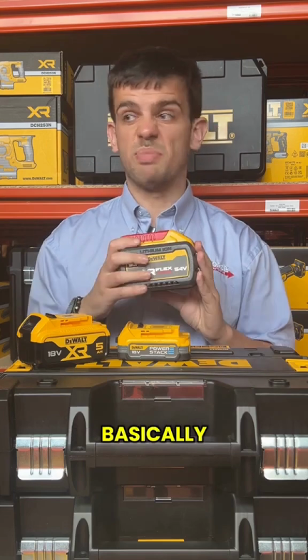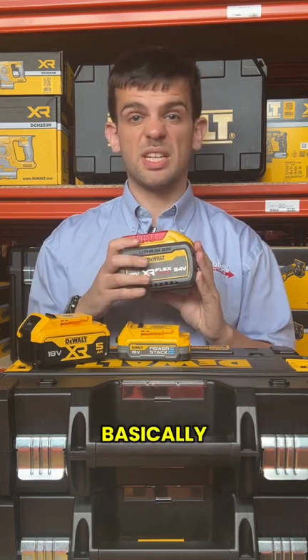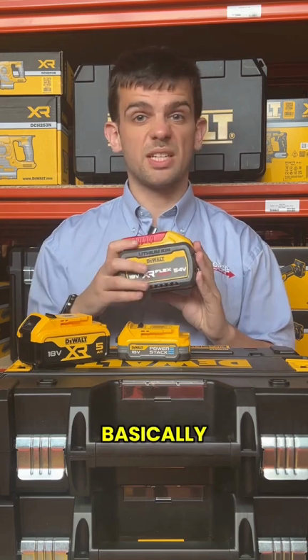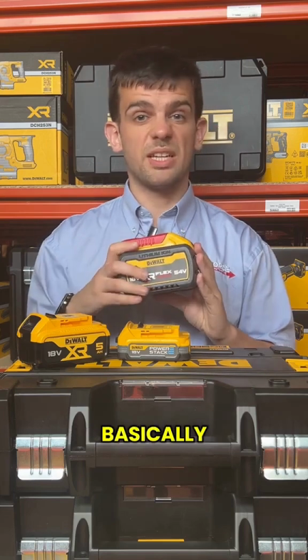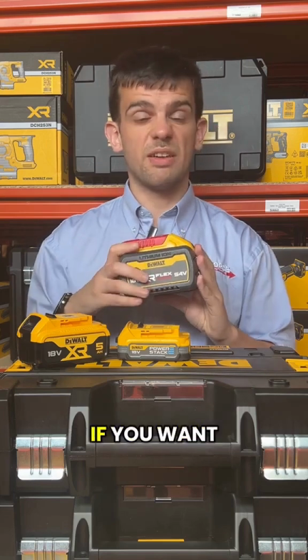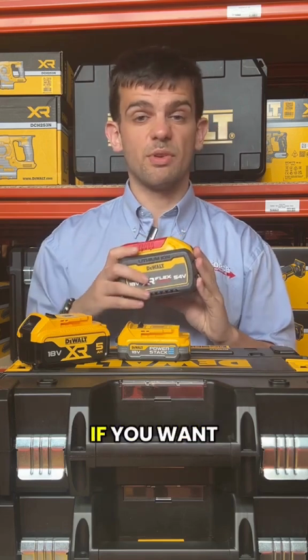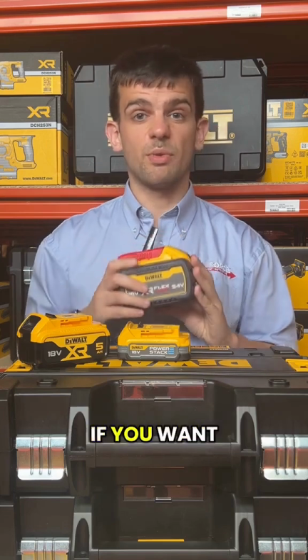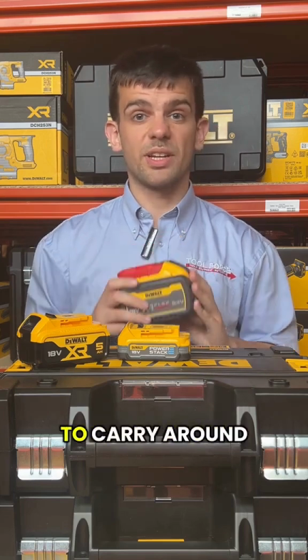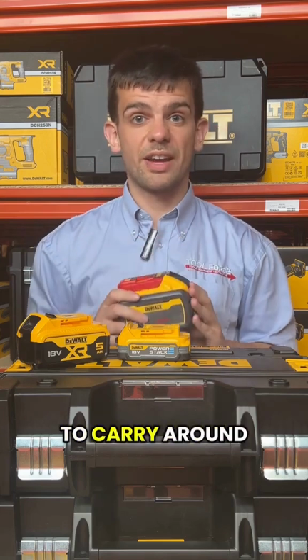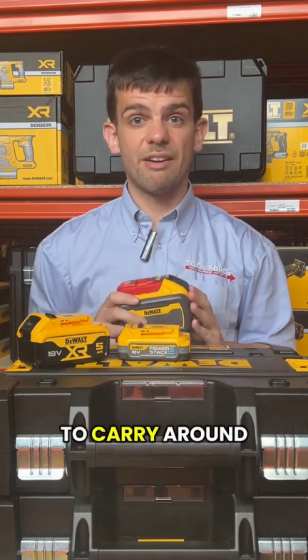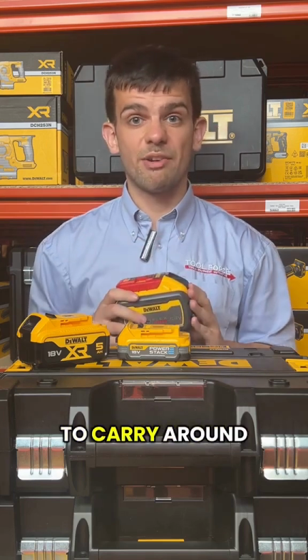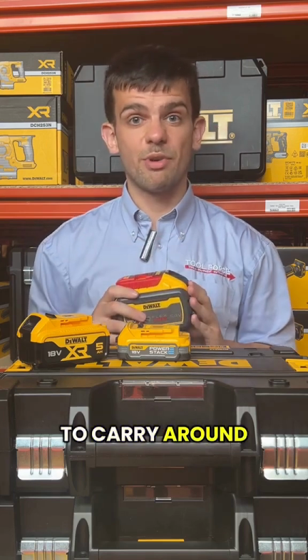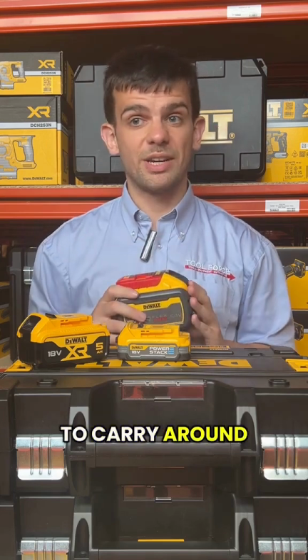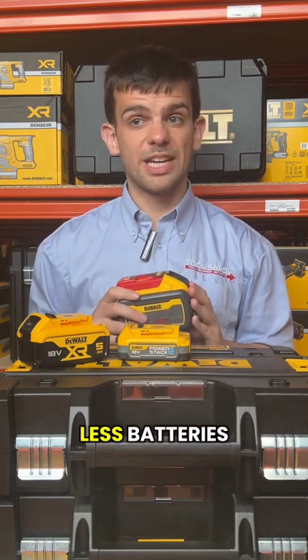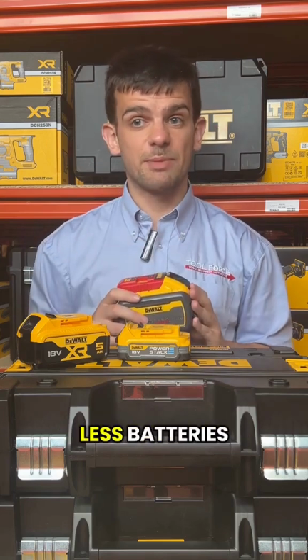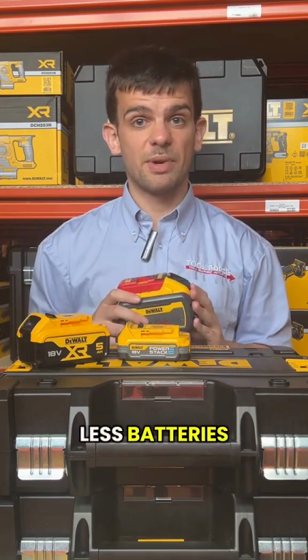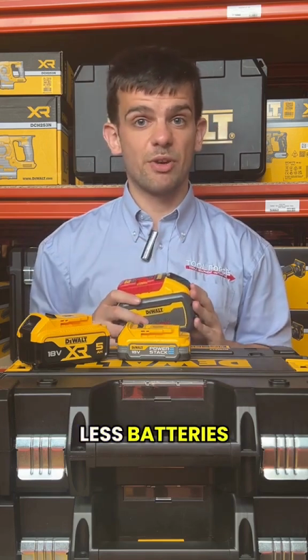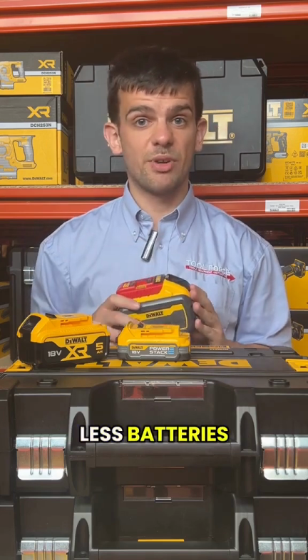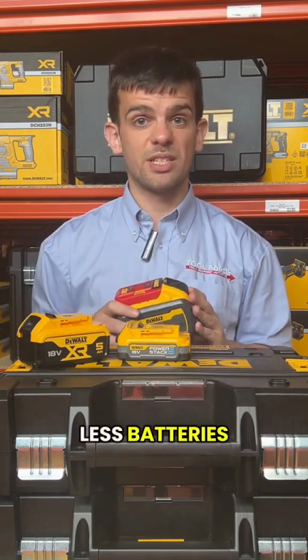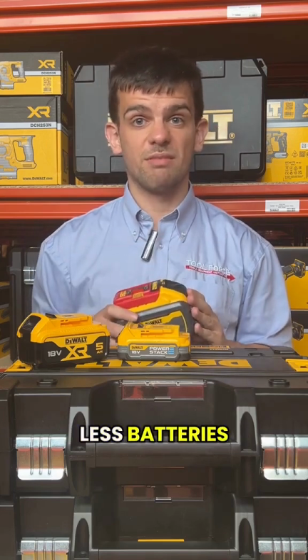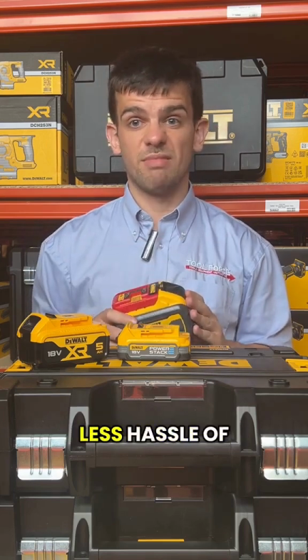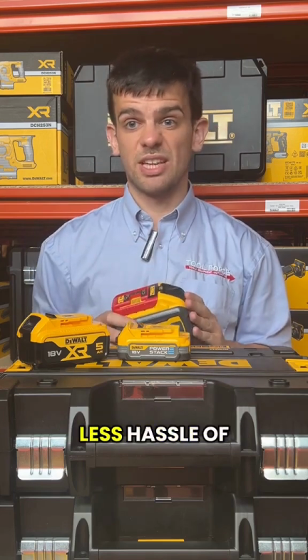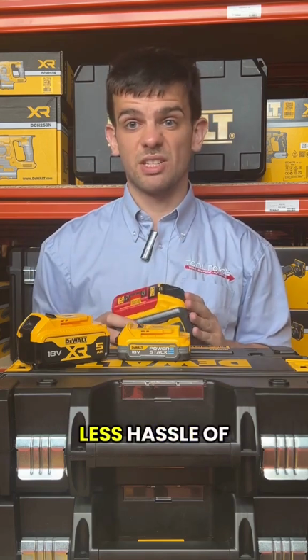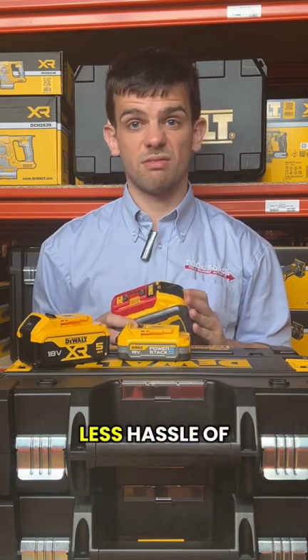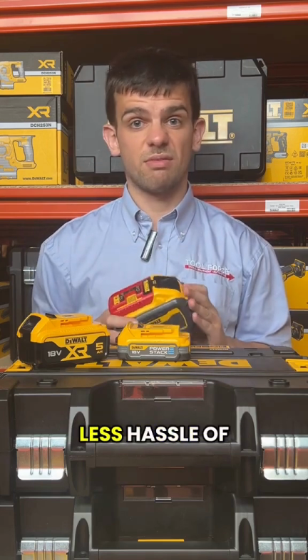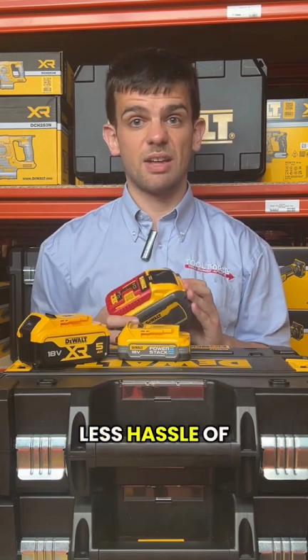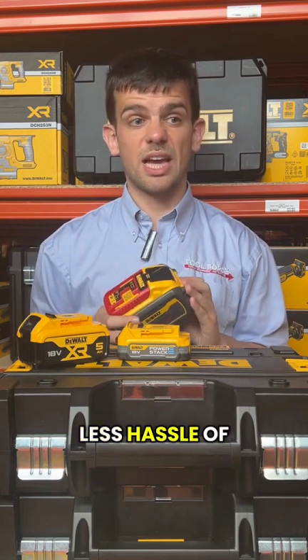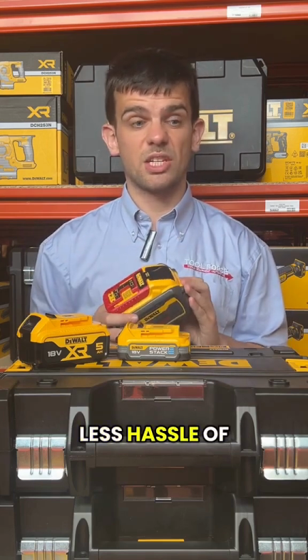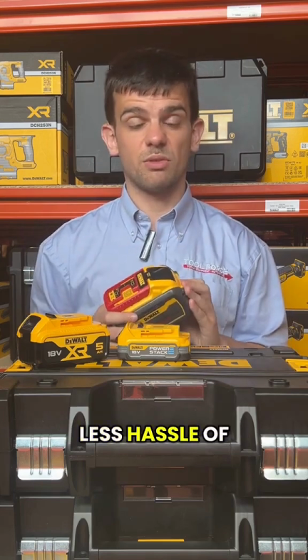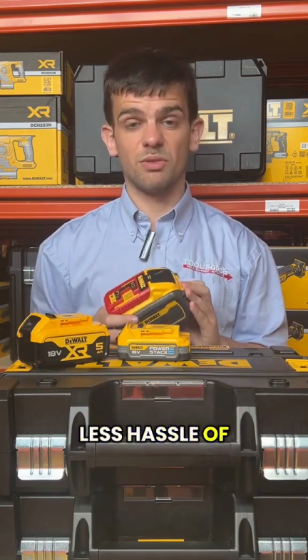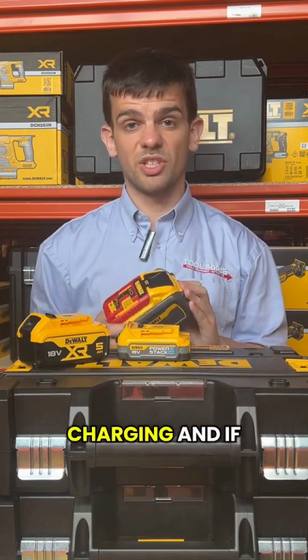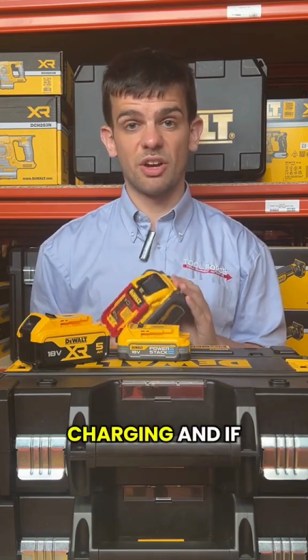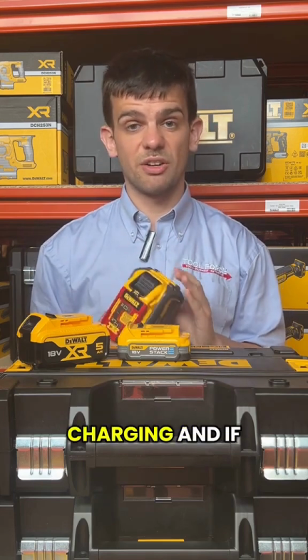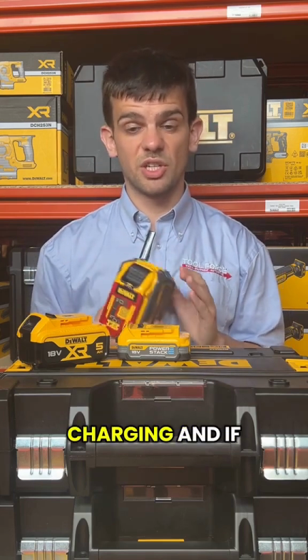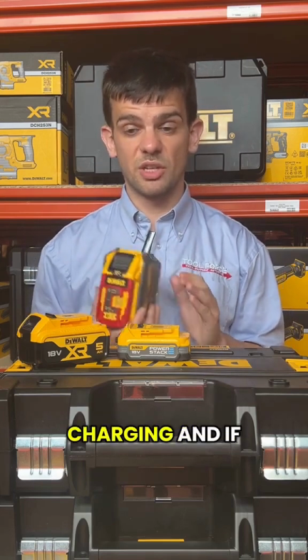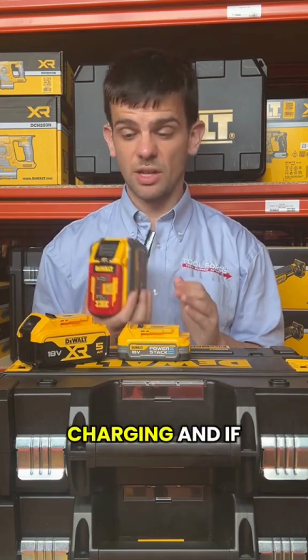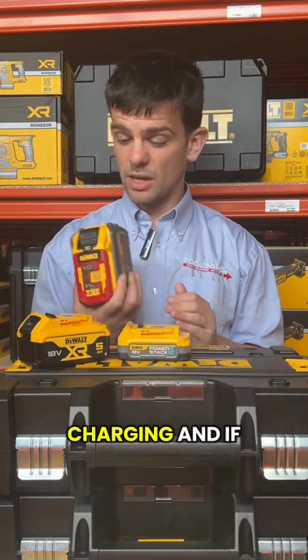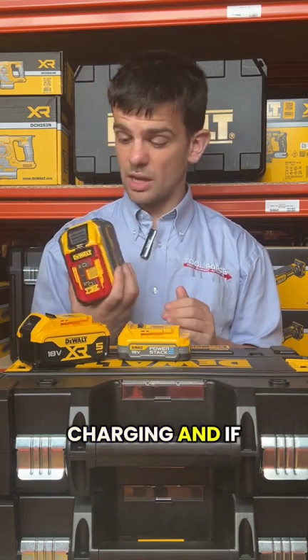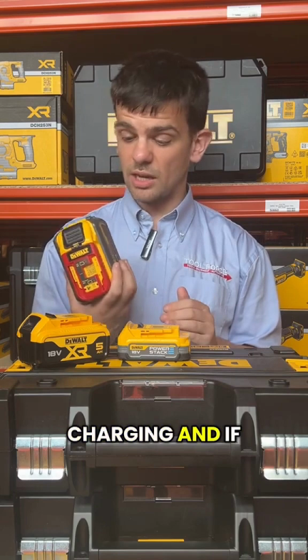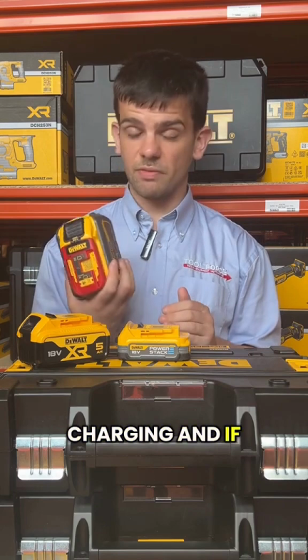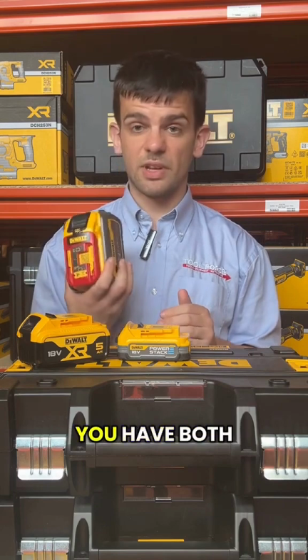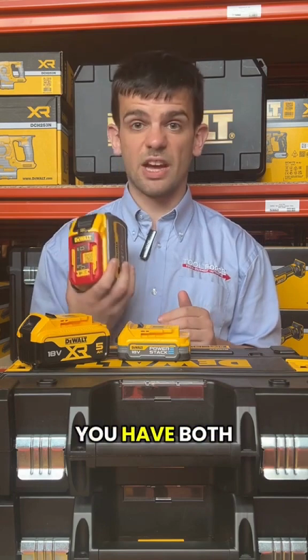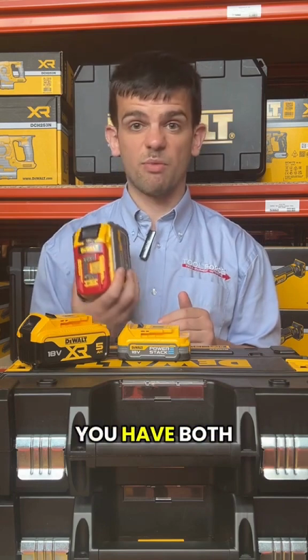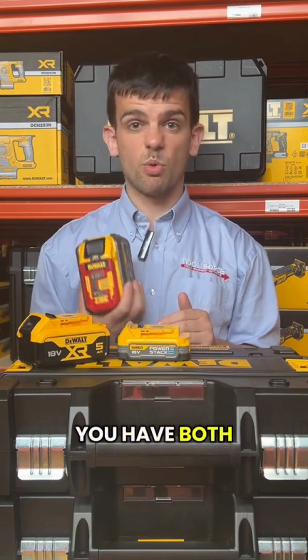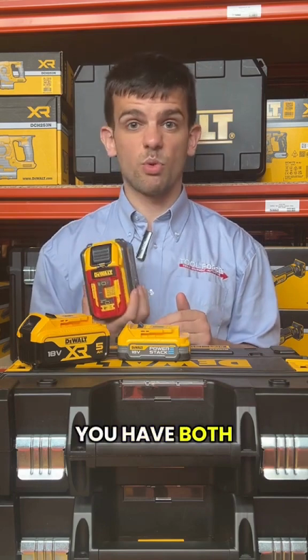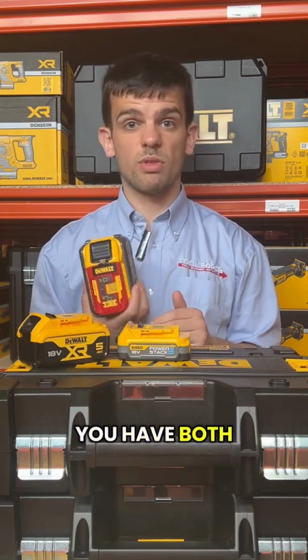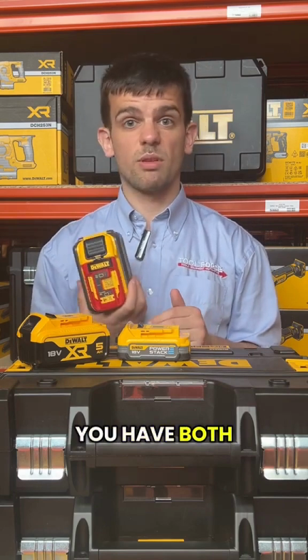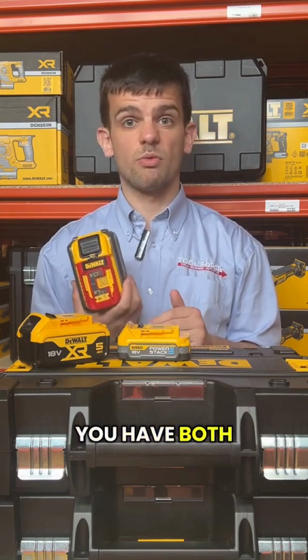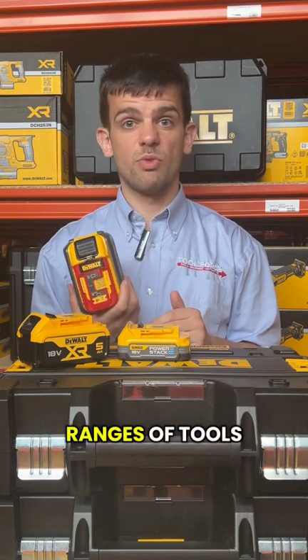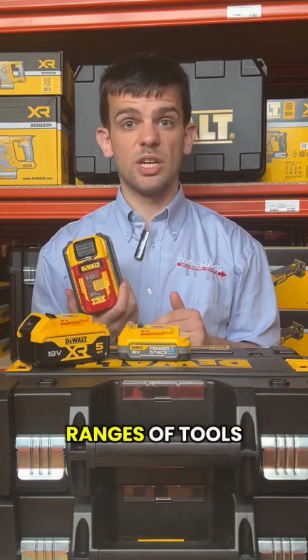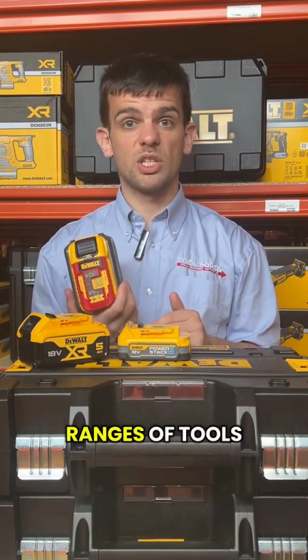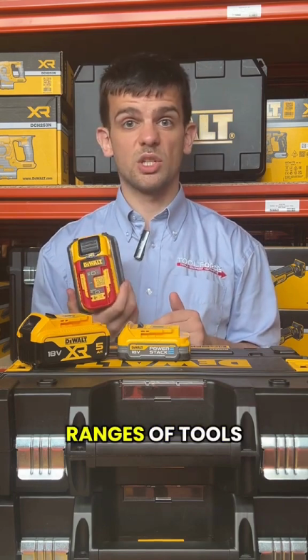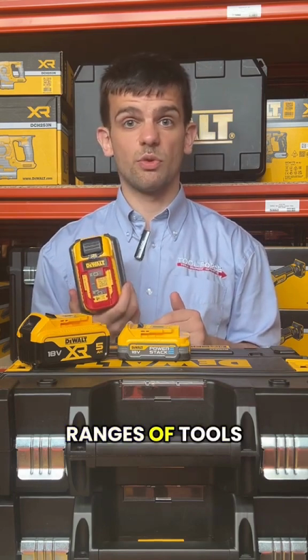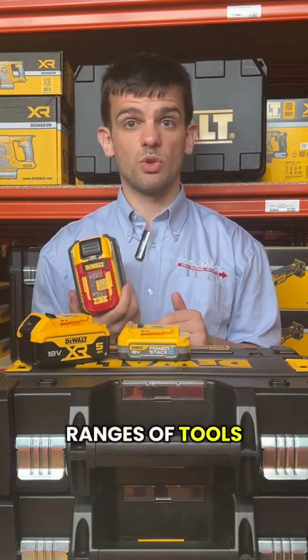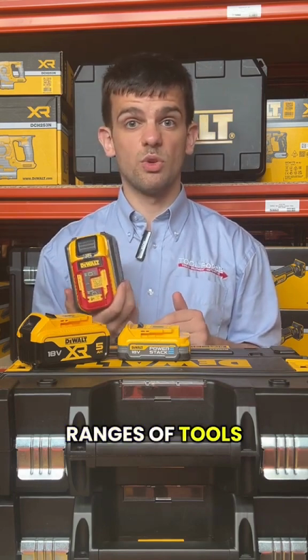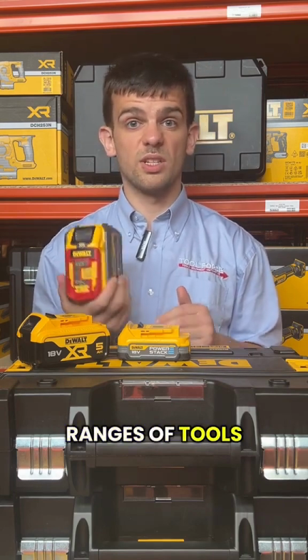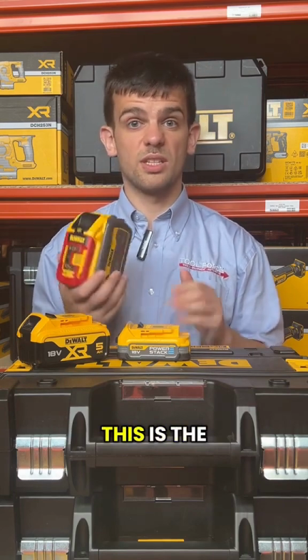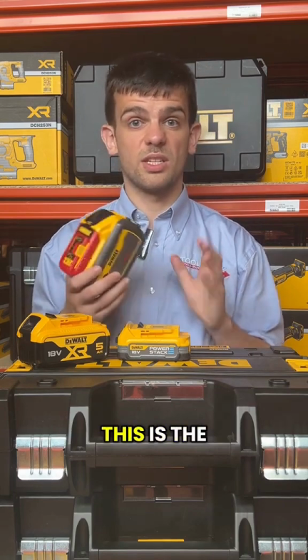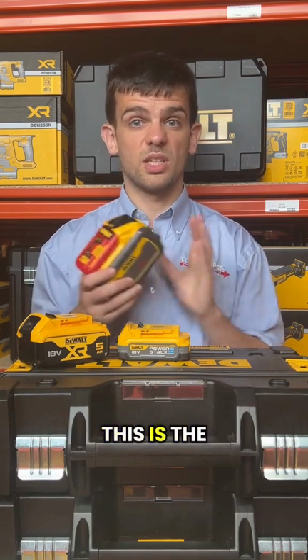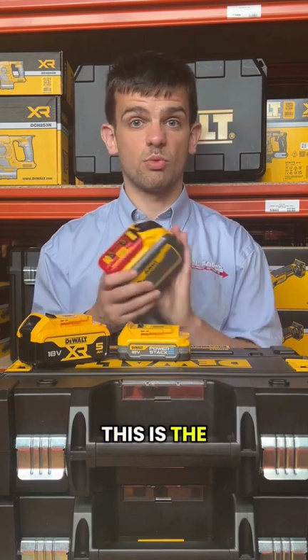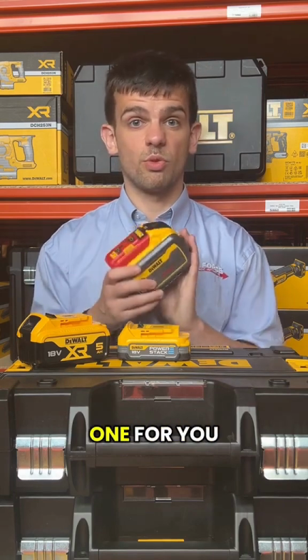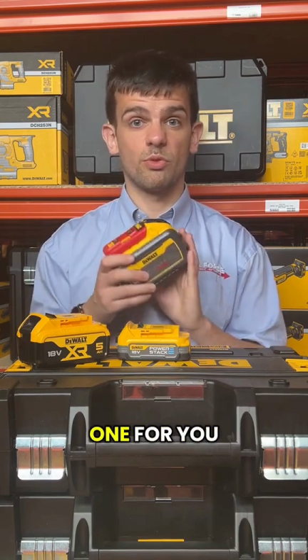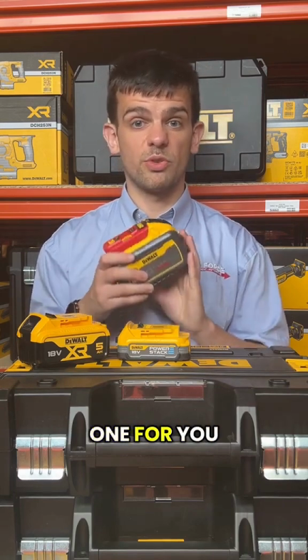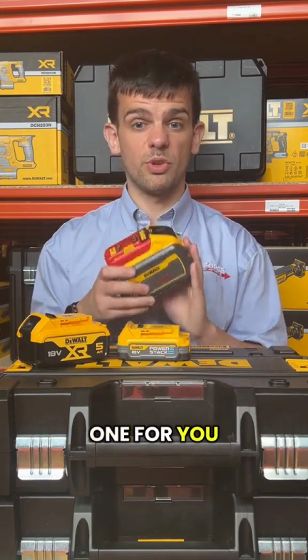Basically, if you want to carry around fewer batteries, less hassle of charging, and you have both ranges of tools, this is the one for you.